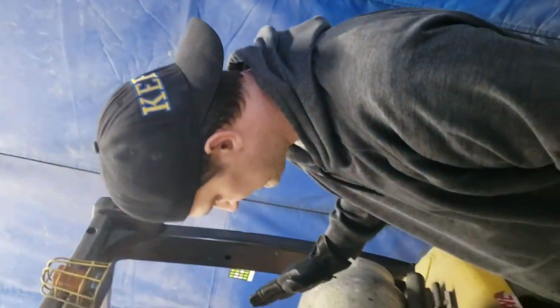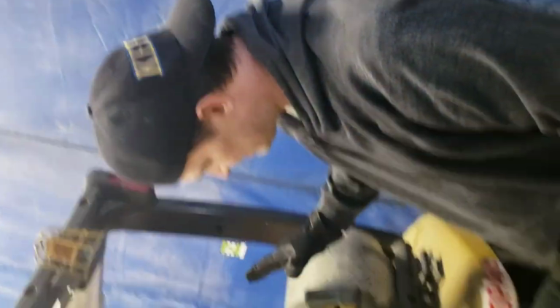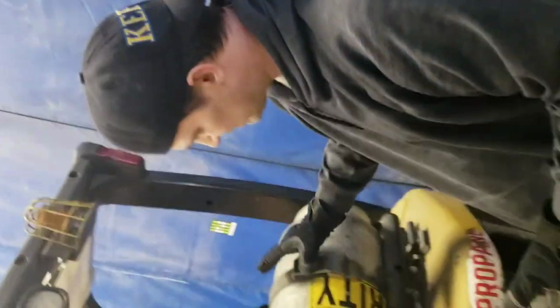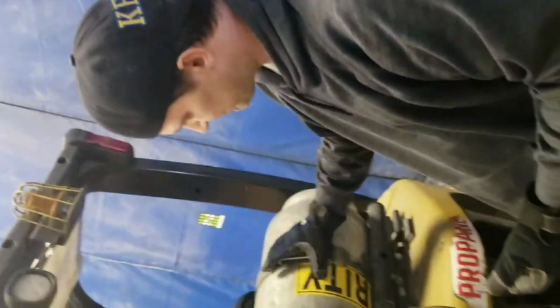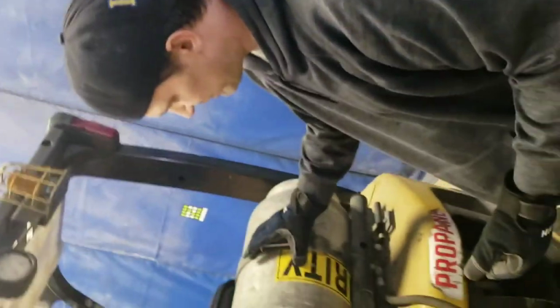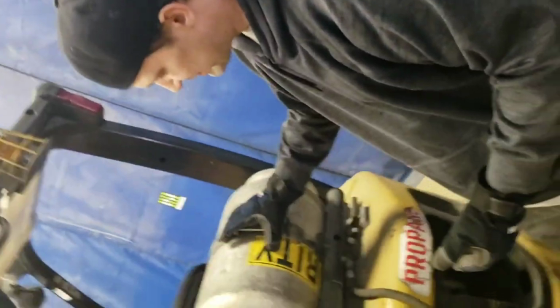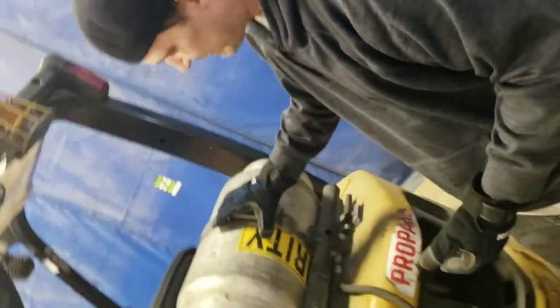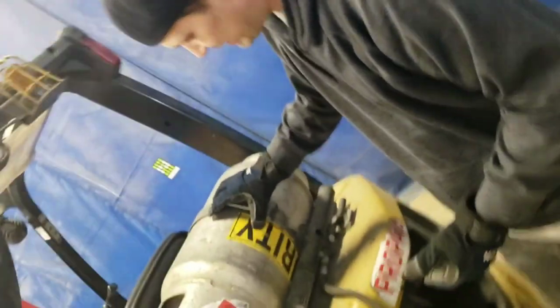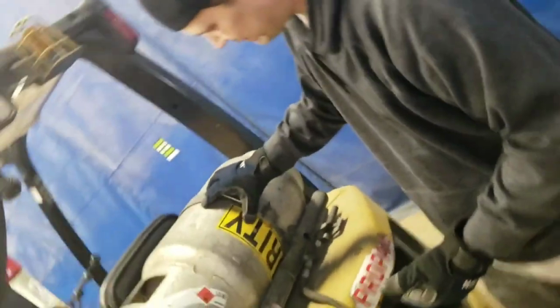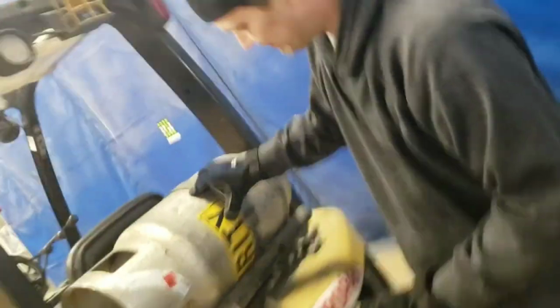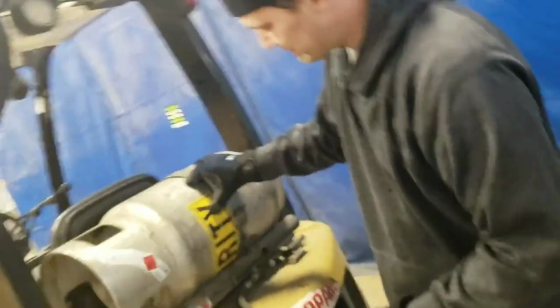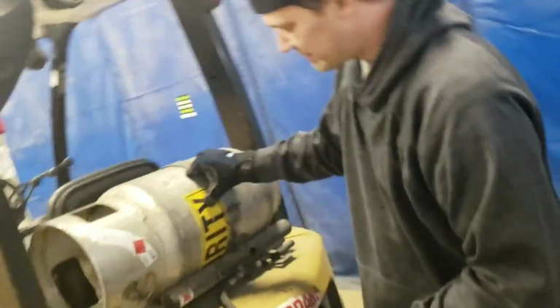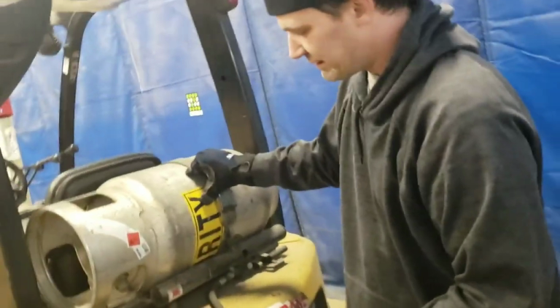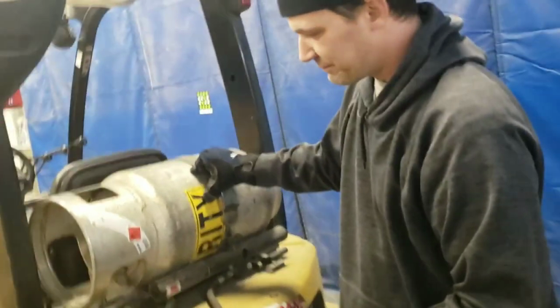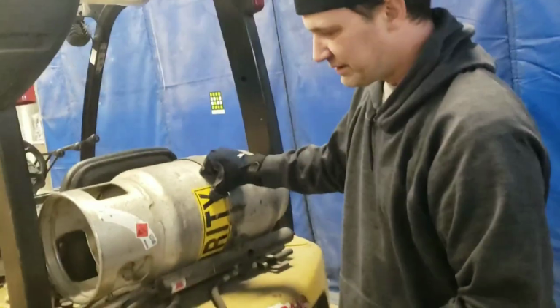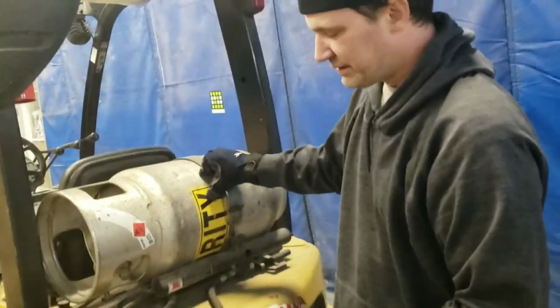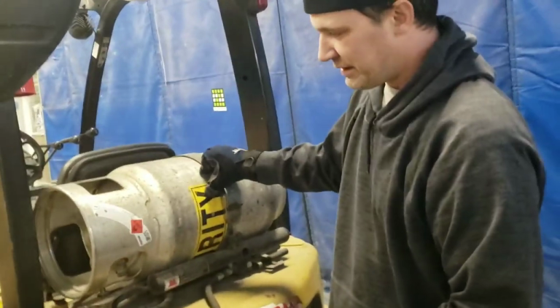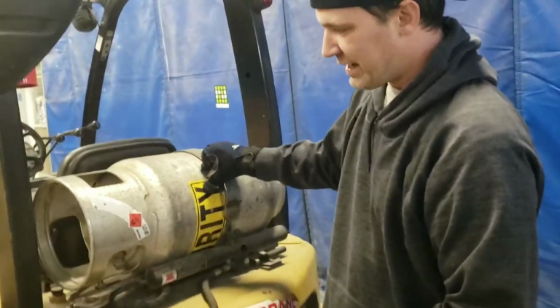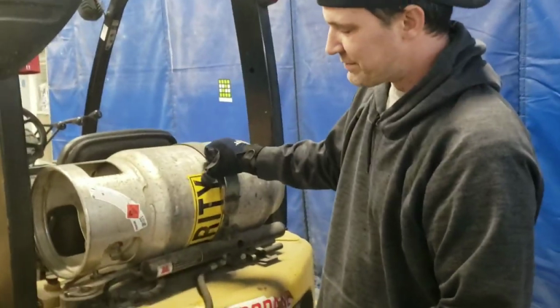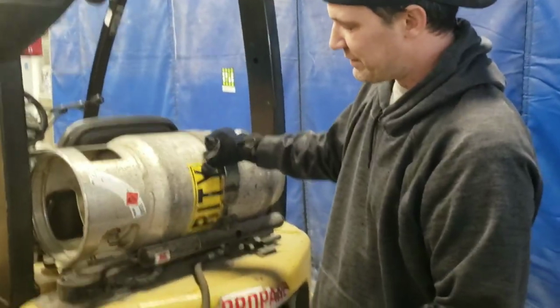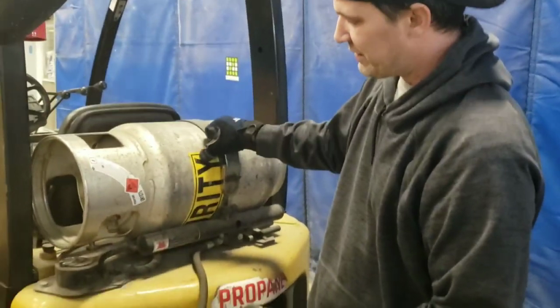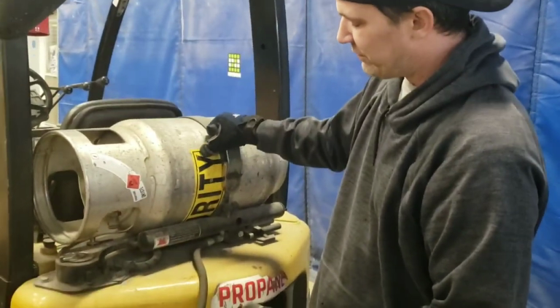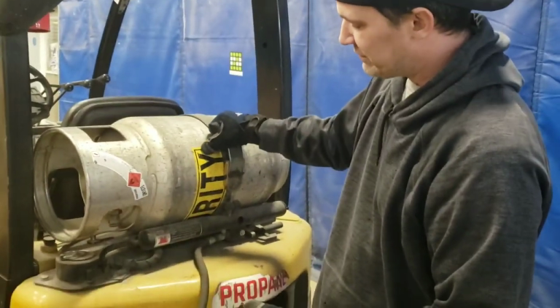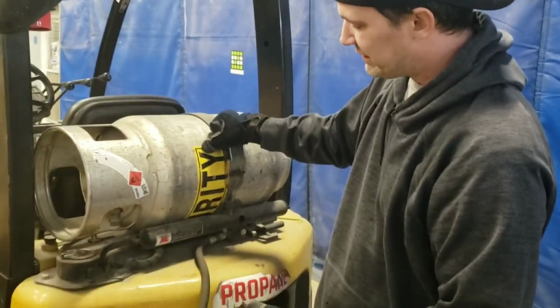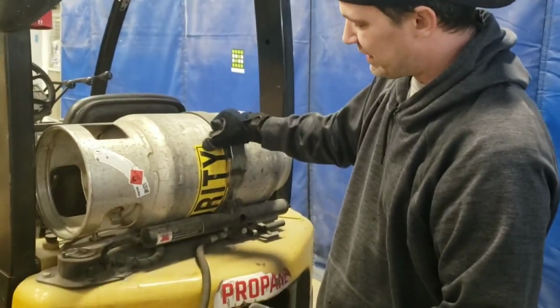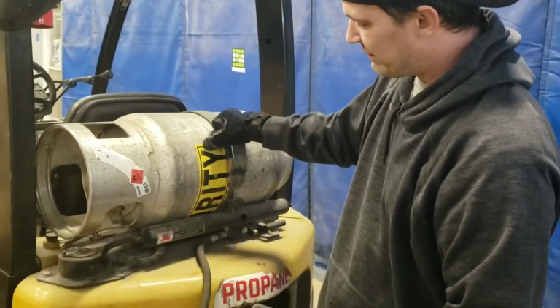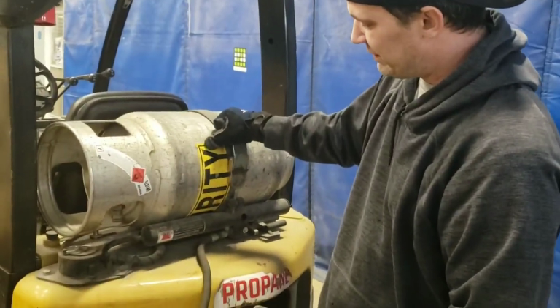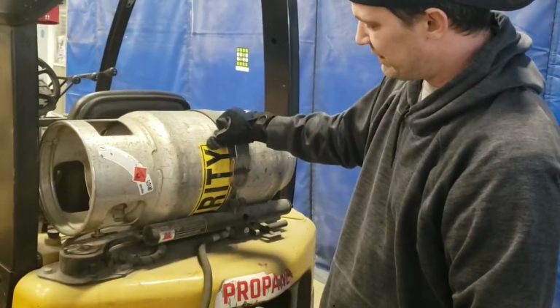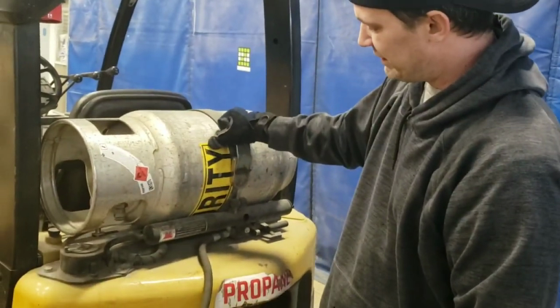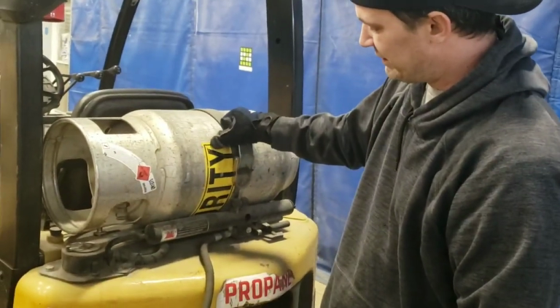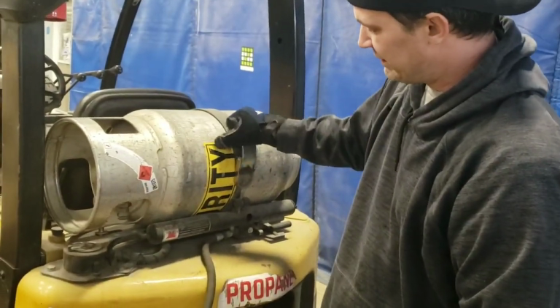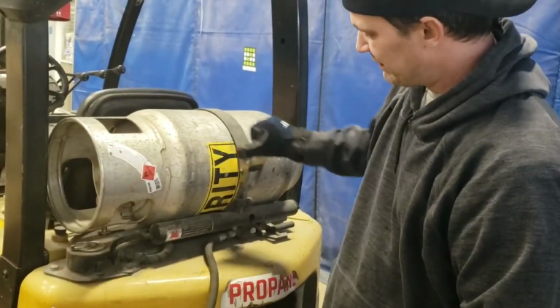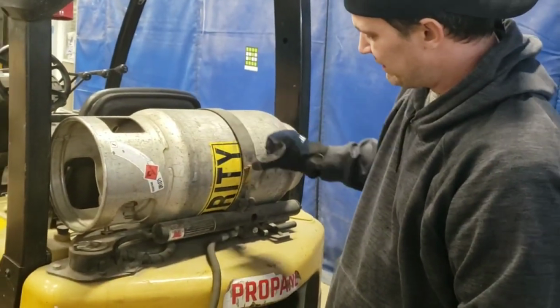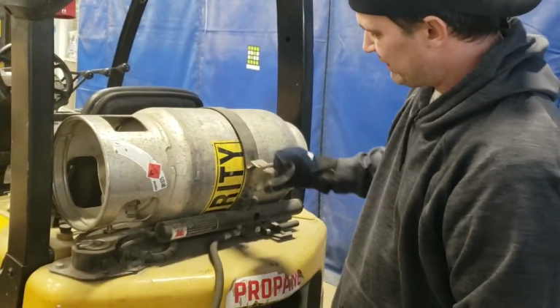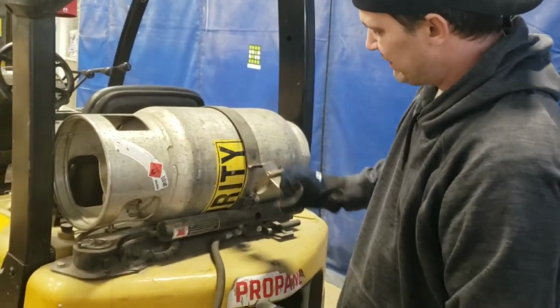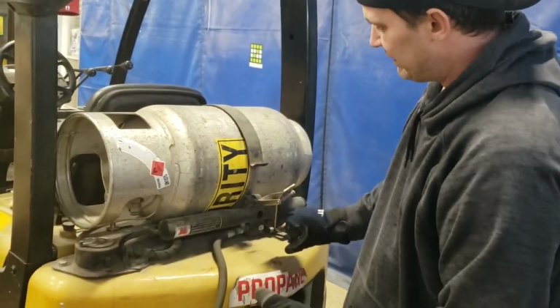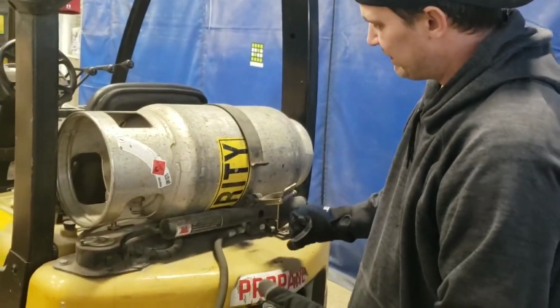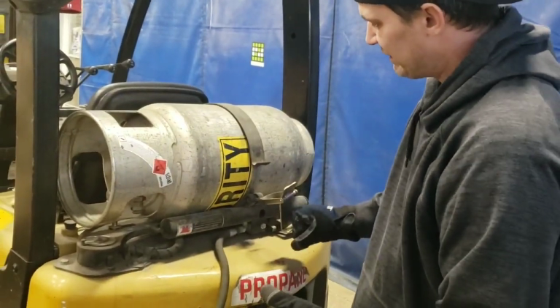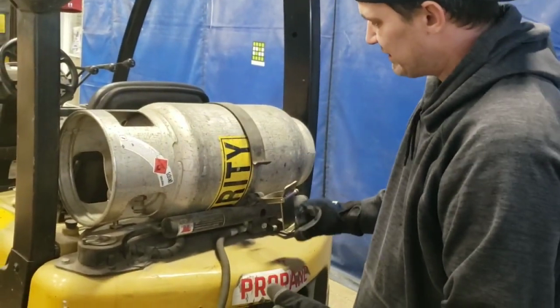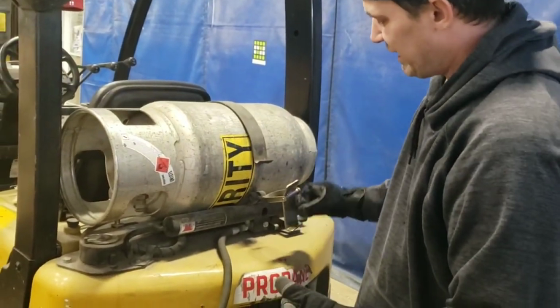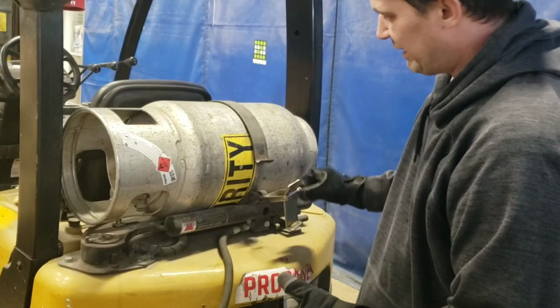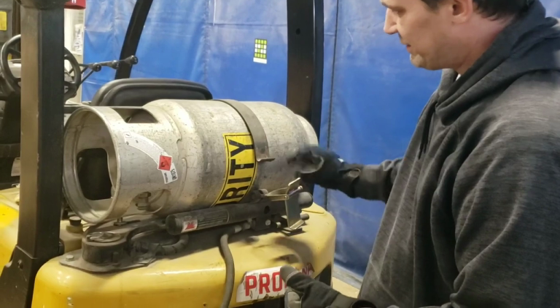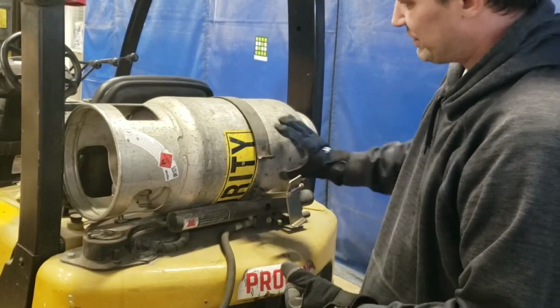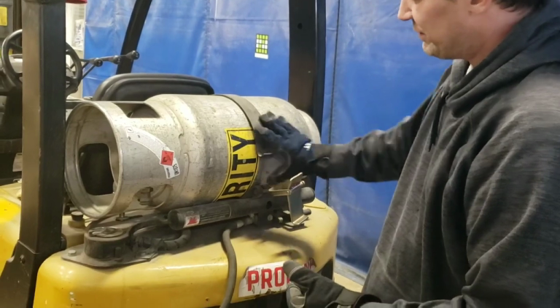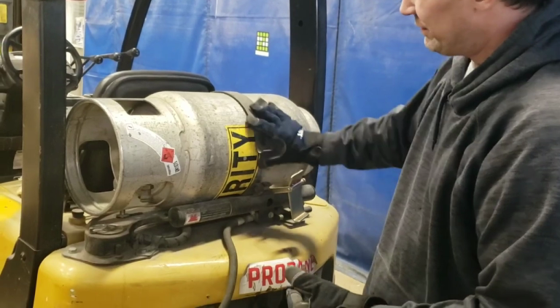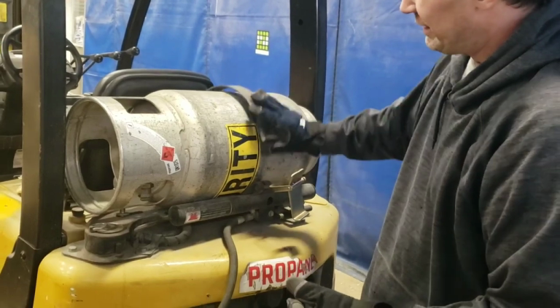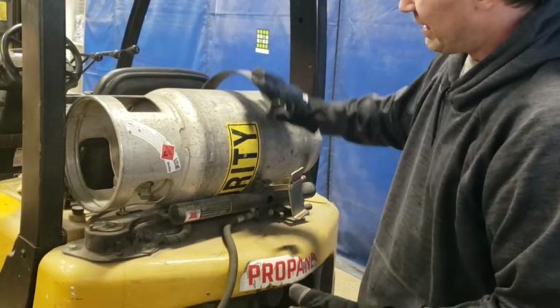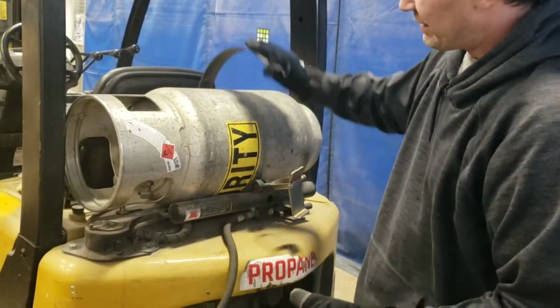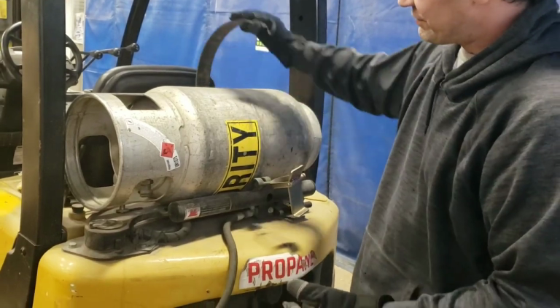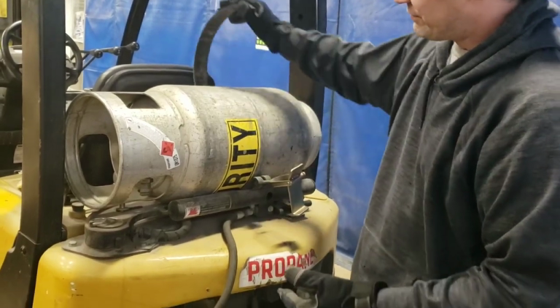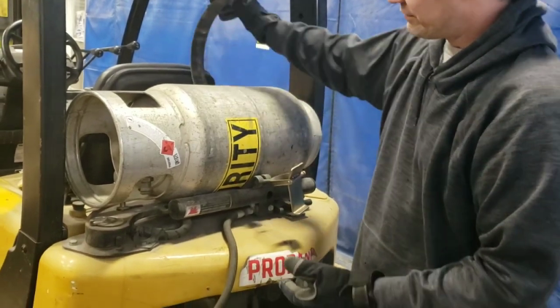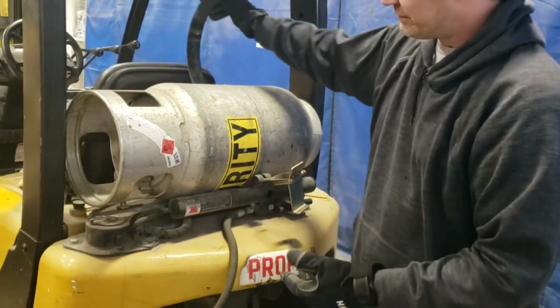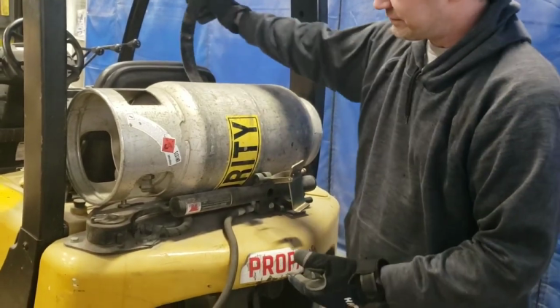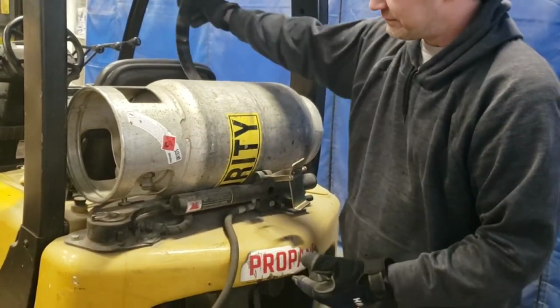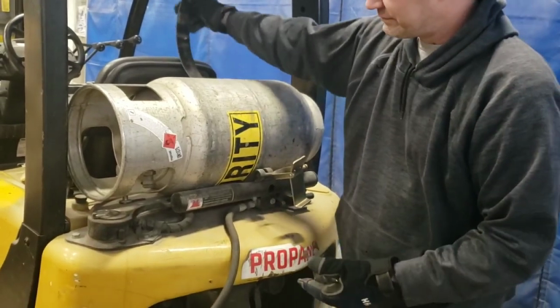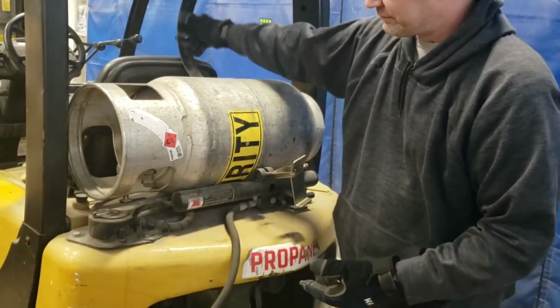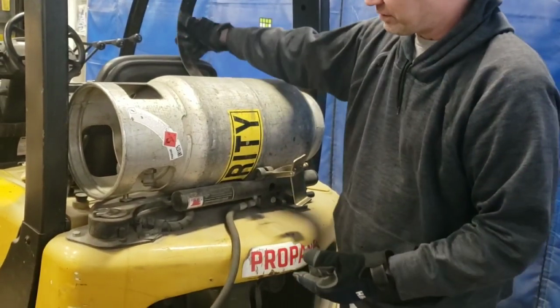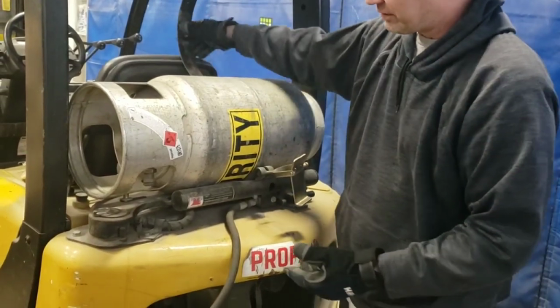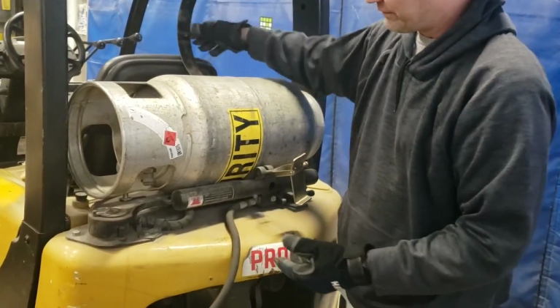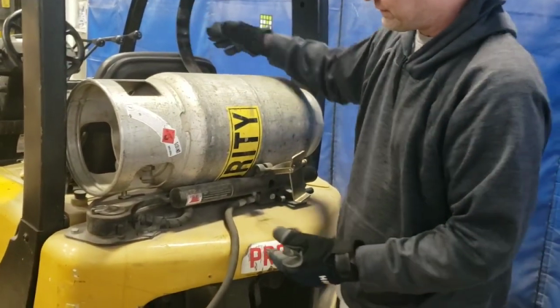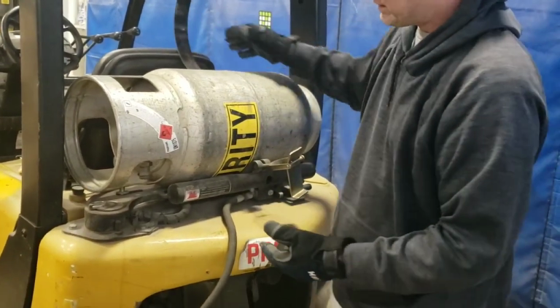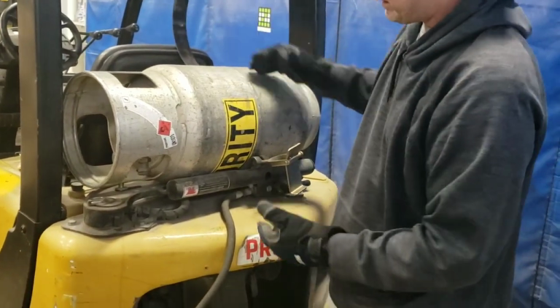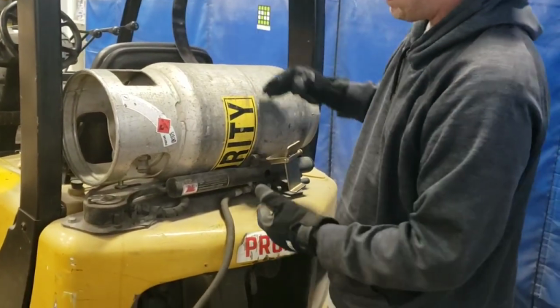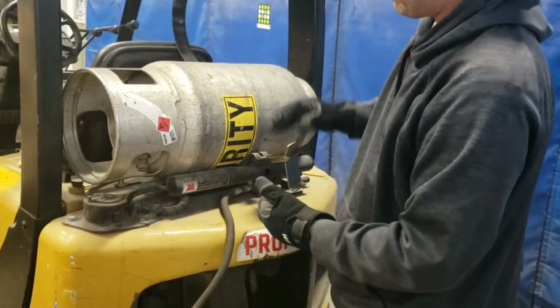Pretty standard — this is a clasp that holds down the tank to the actual forklift itself.